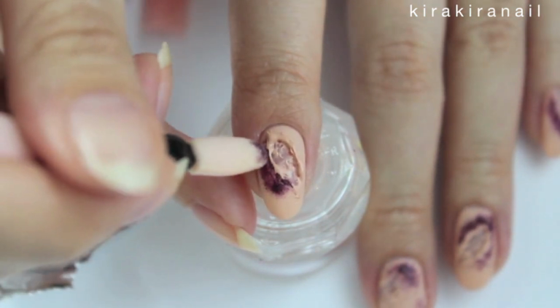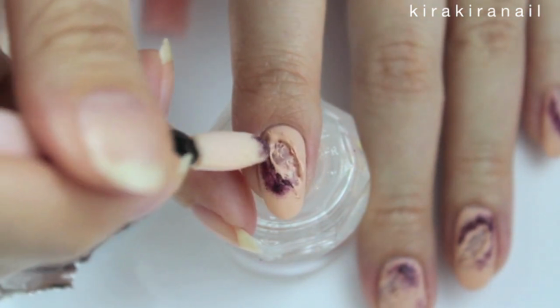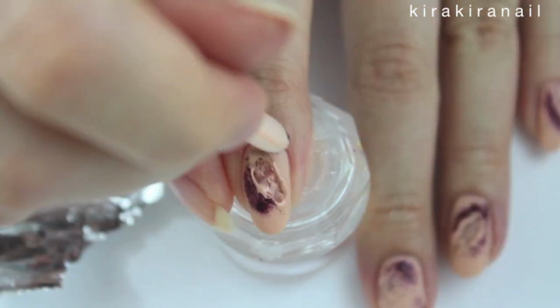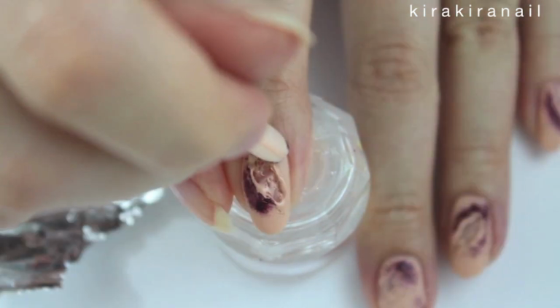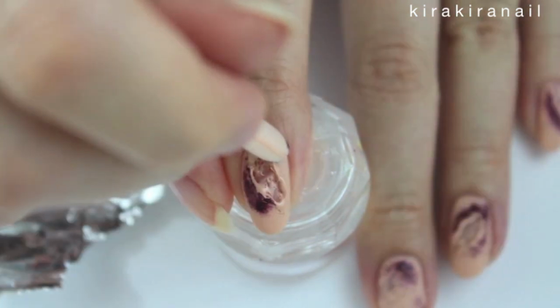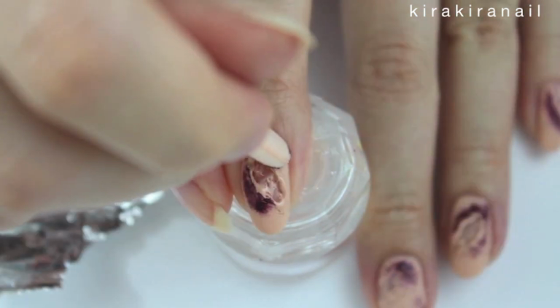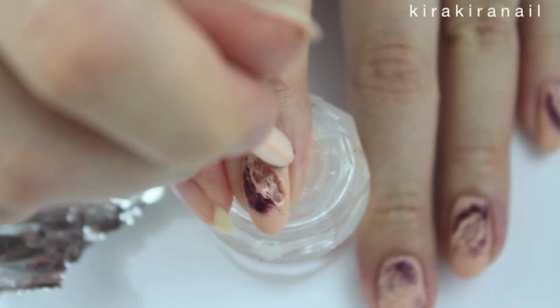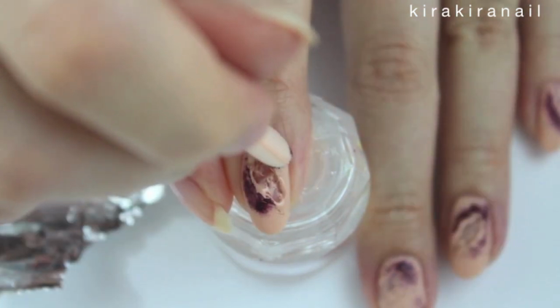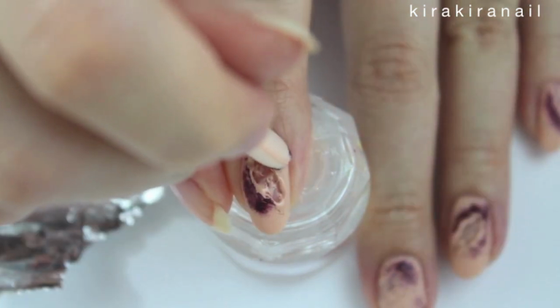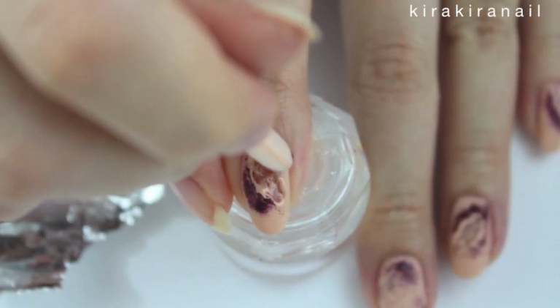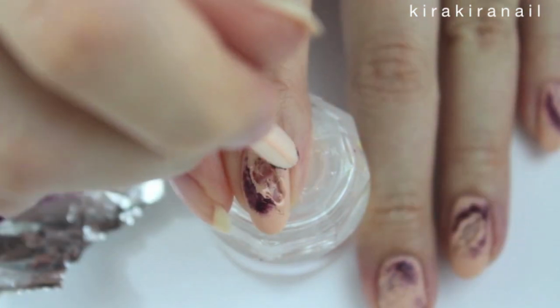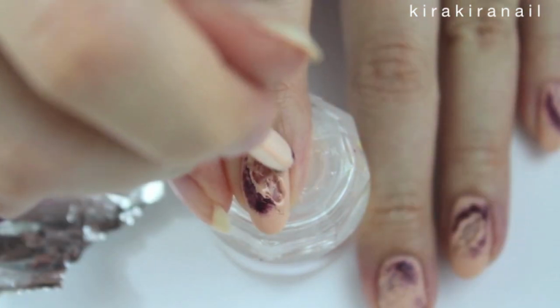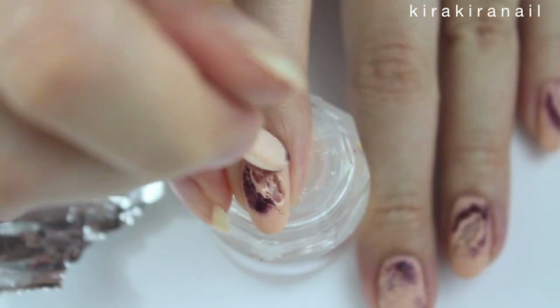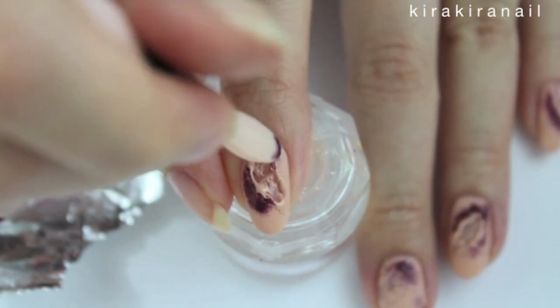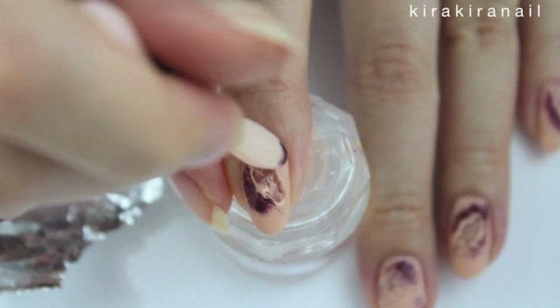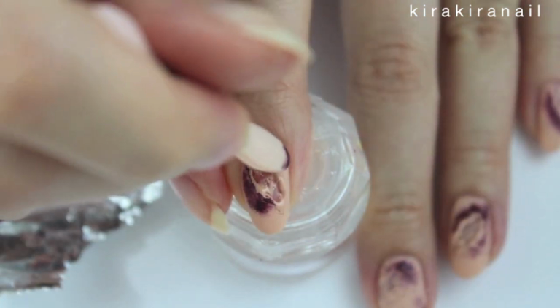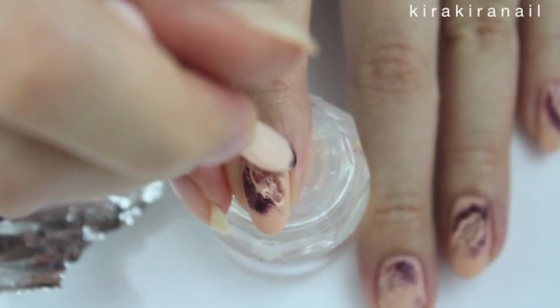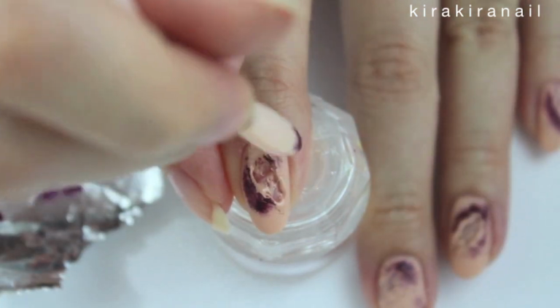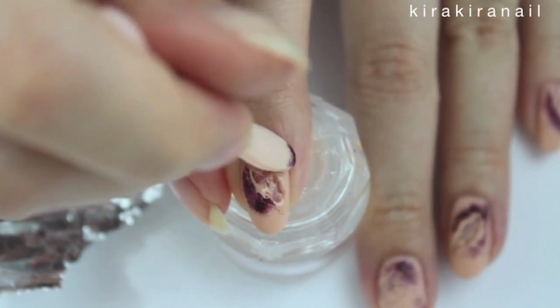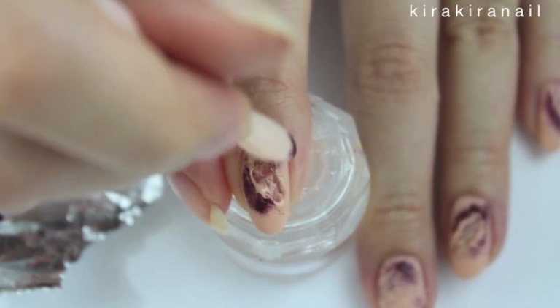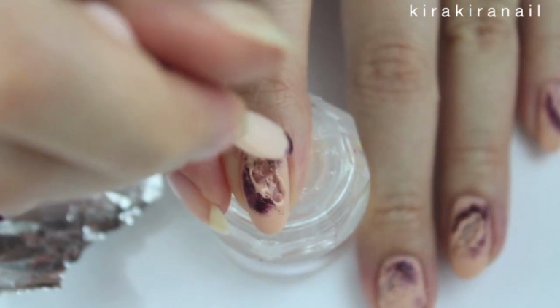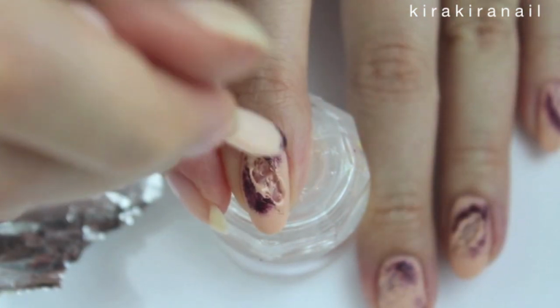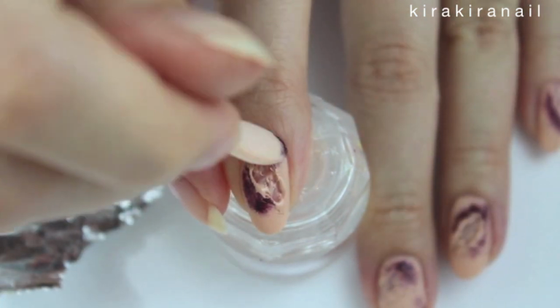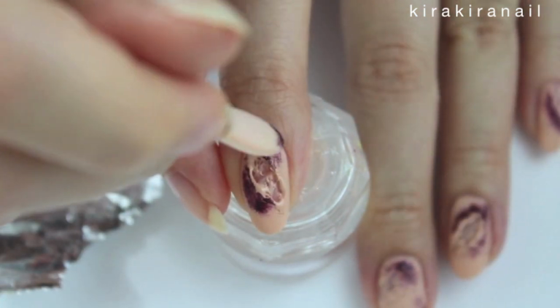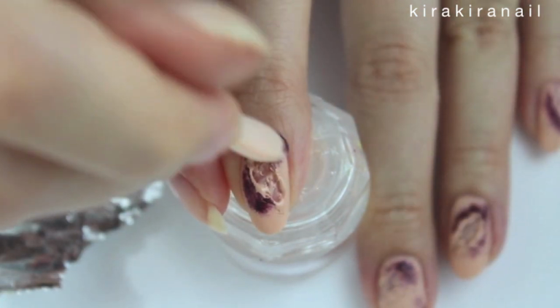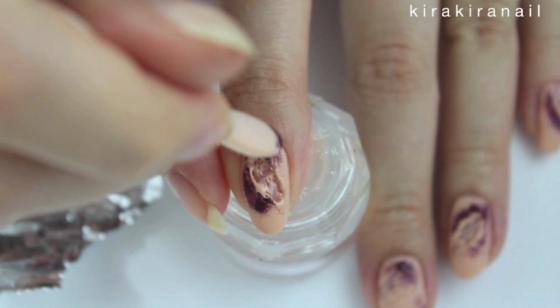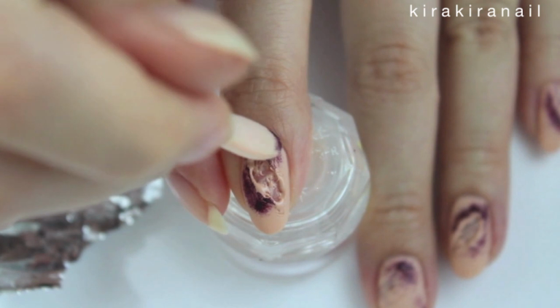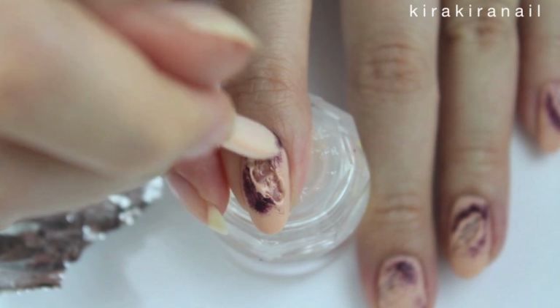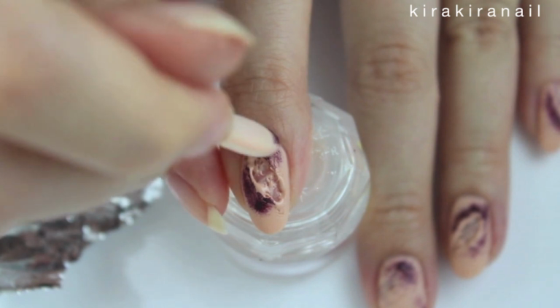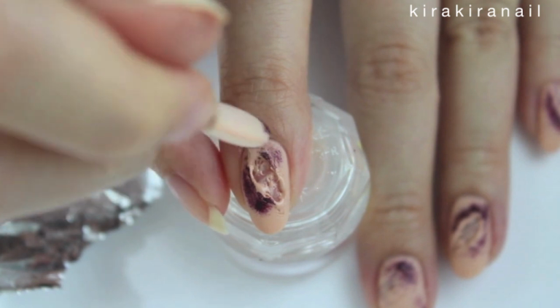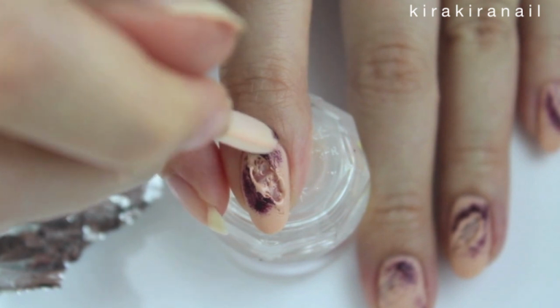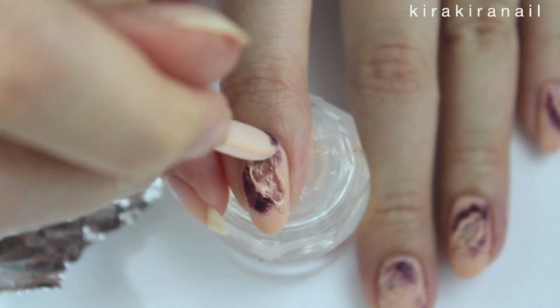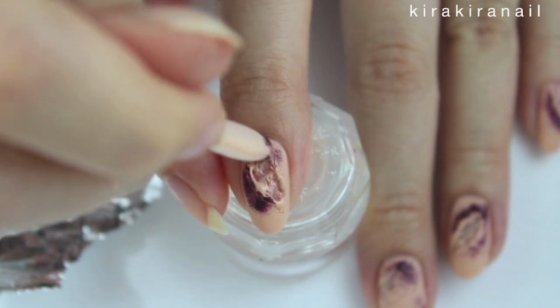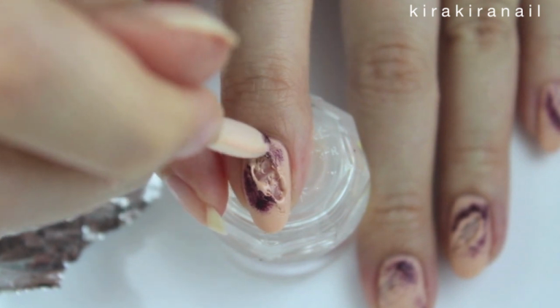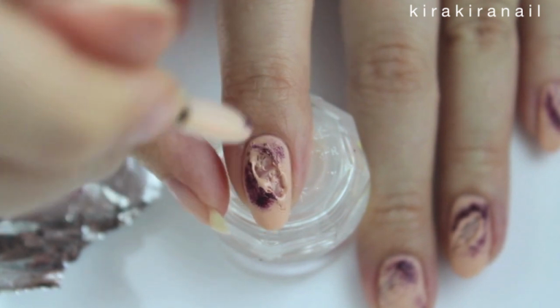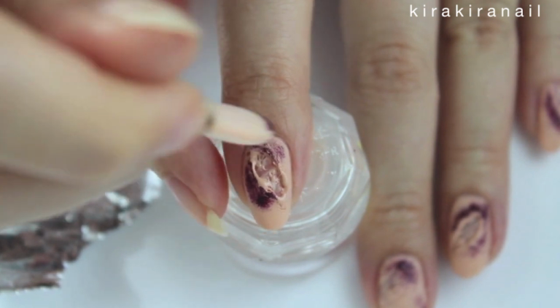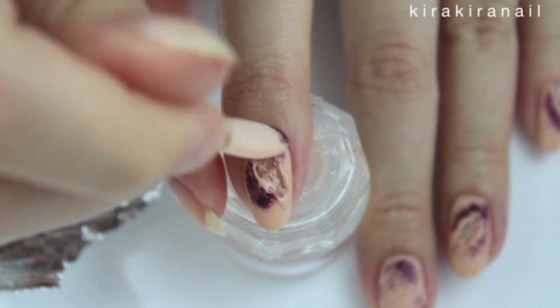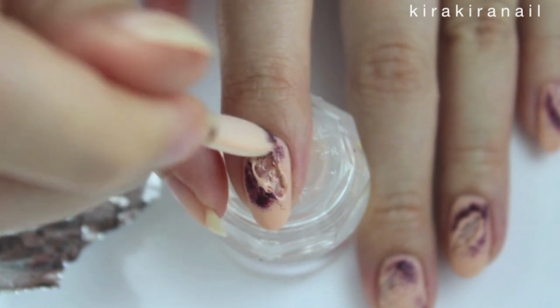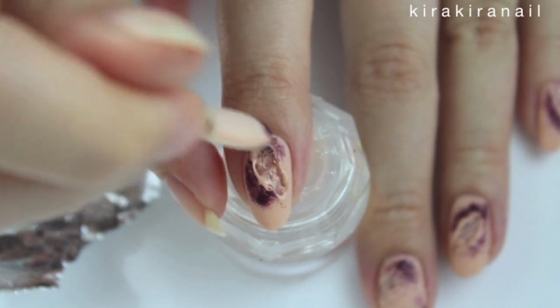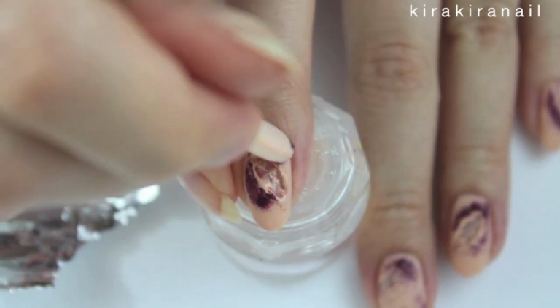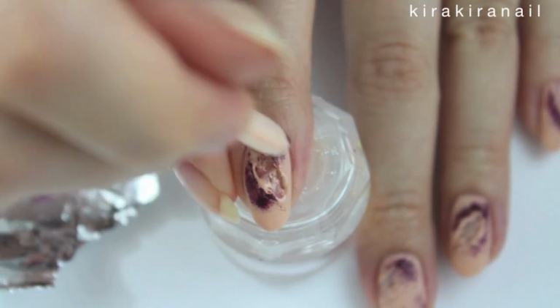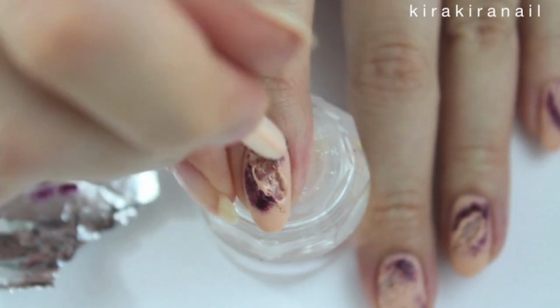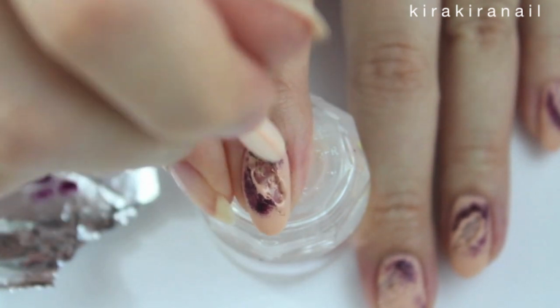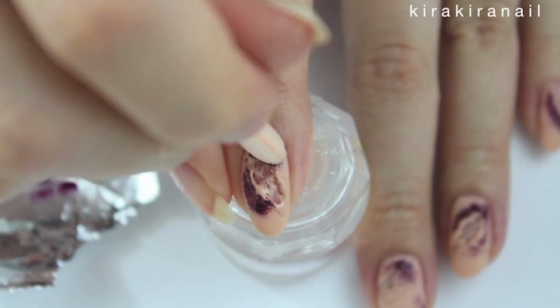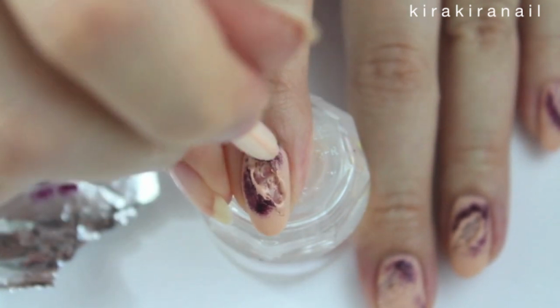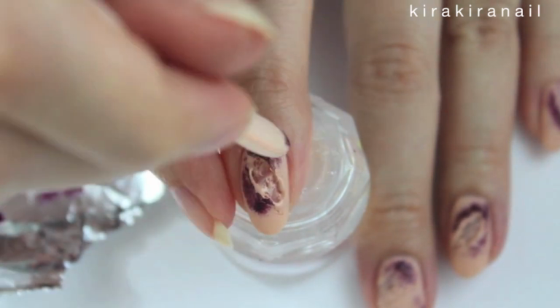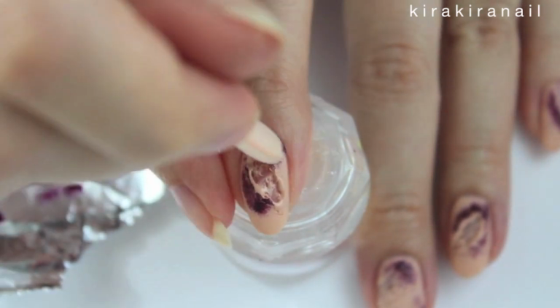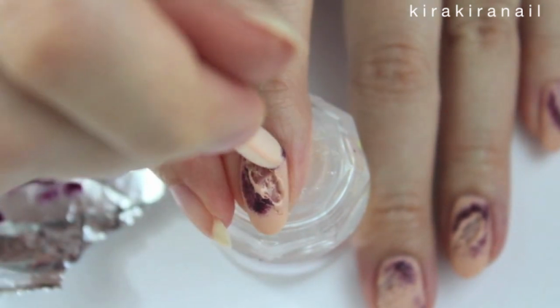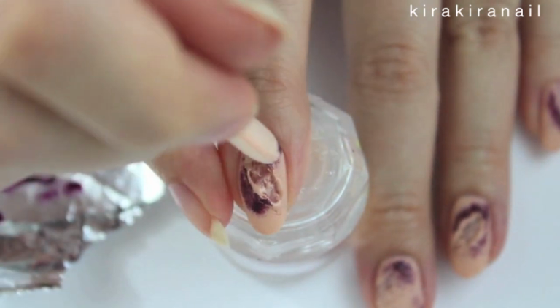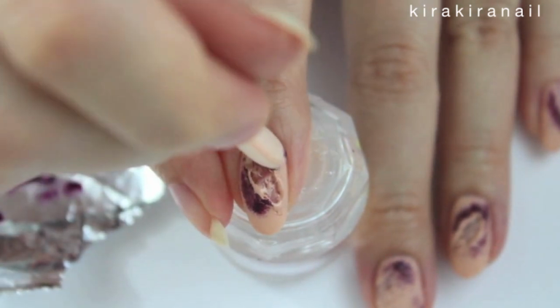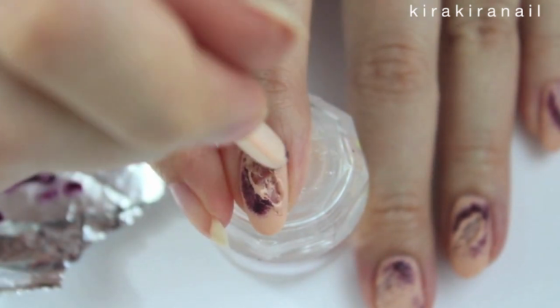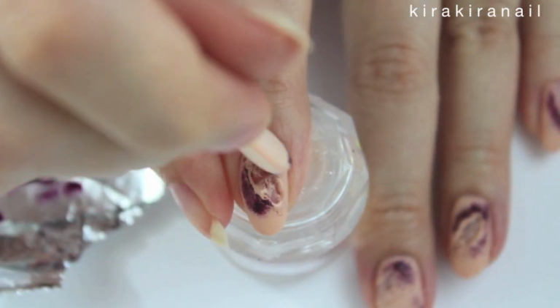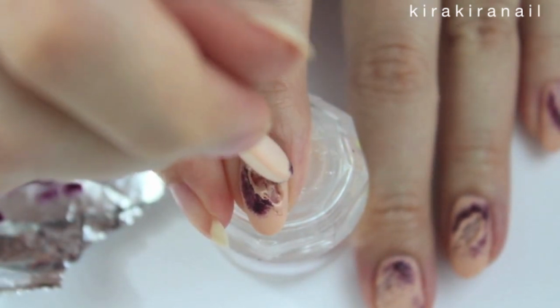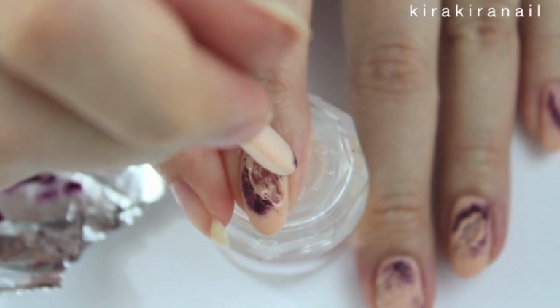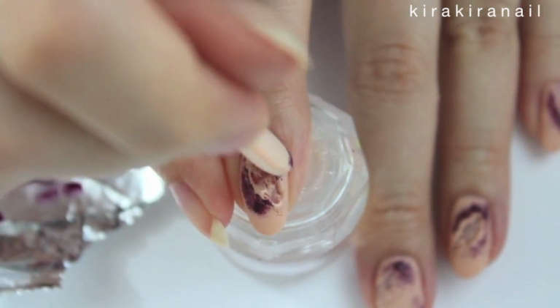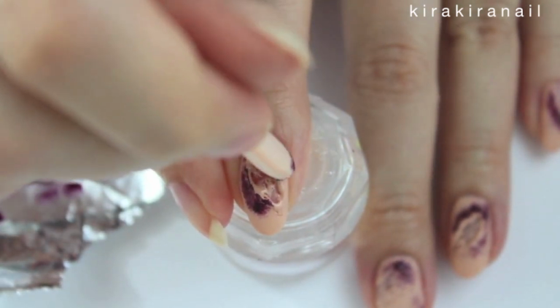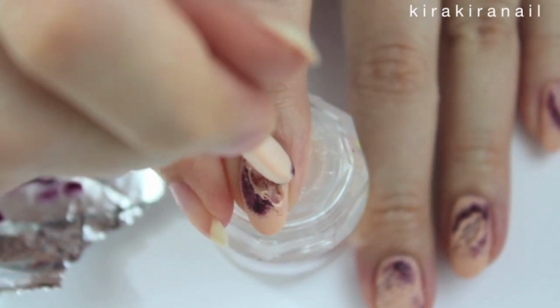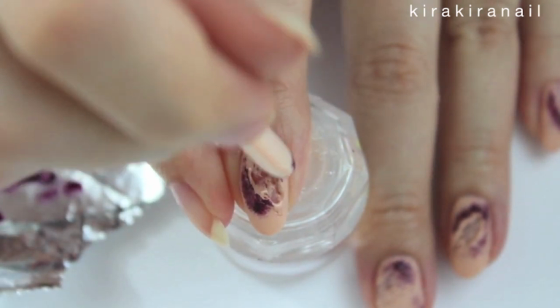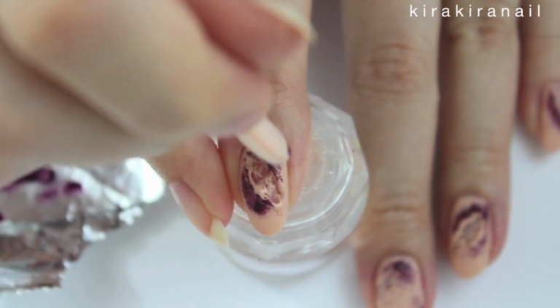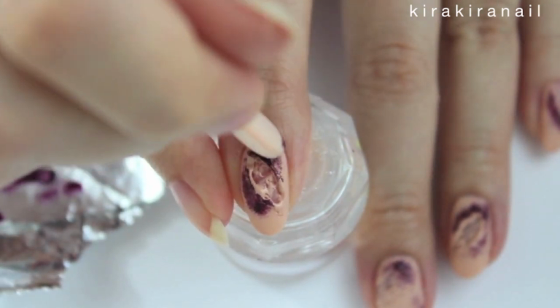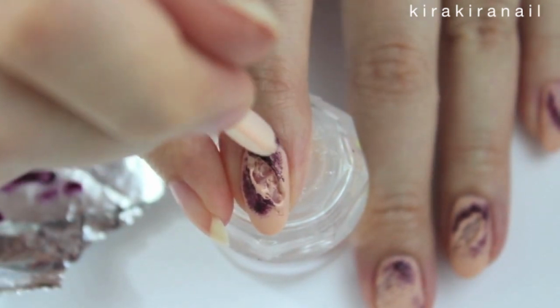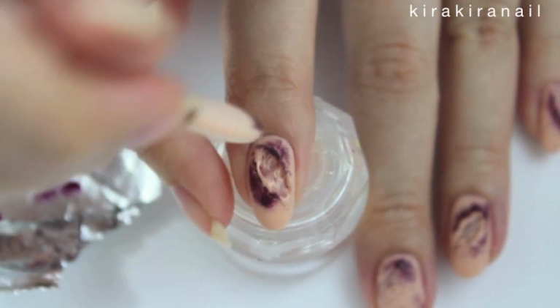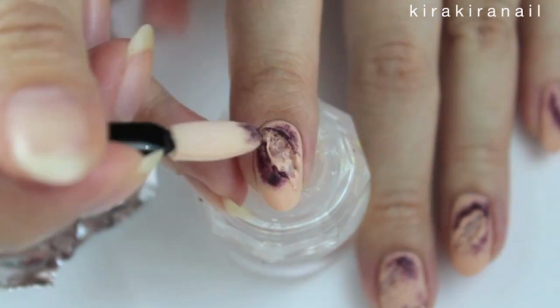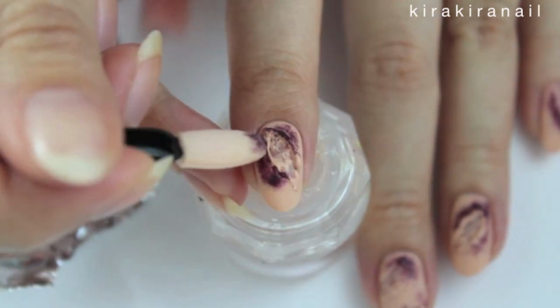If you have some more time, you can also play around with adding some yellow or blue to make it look more realistic.